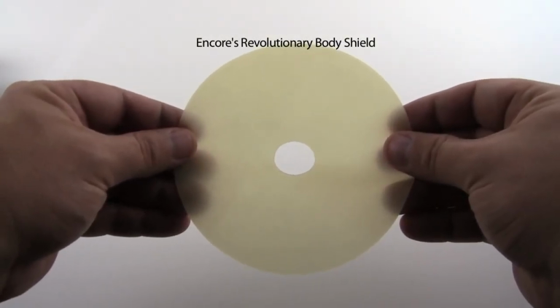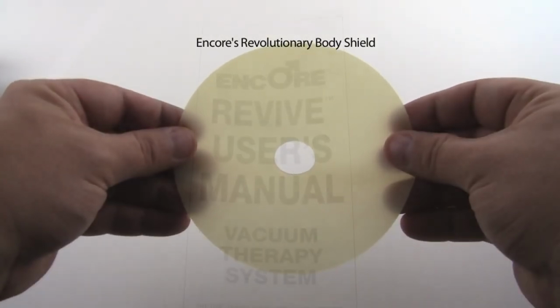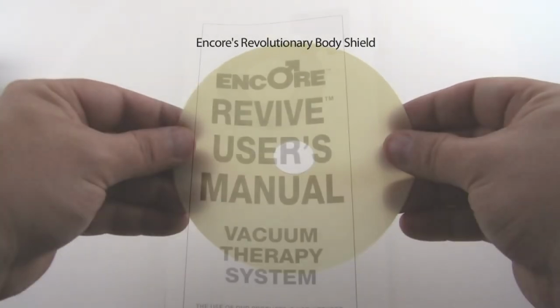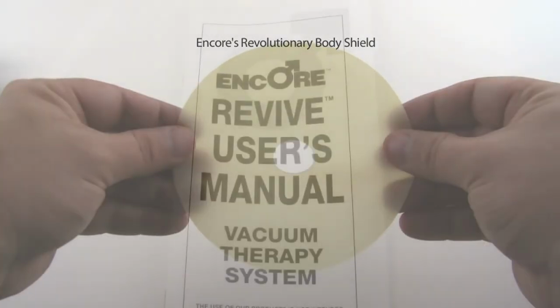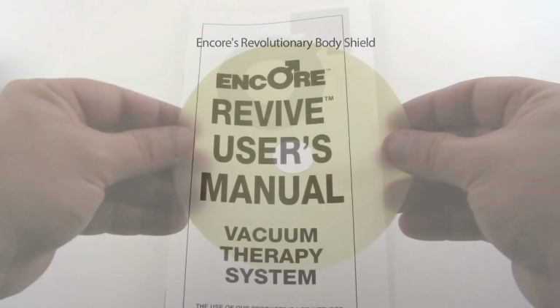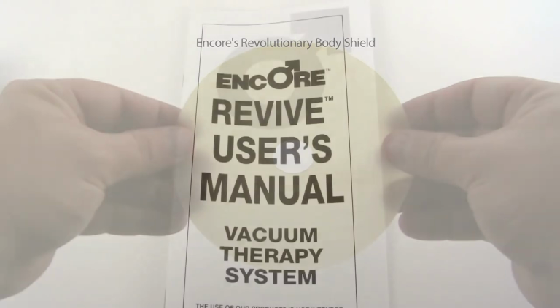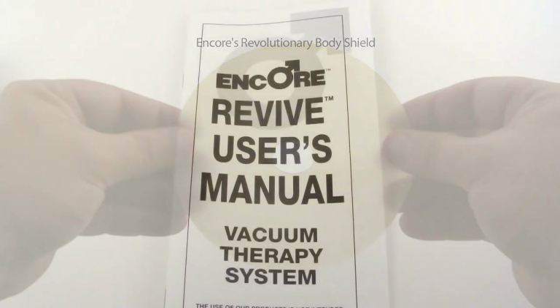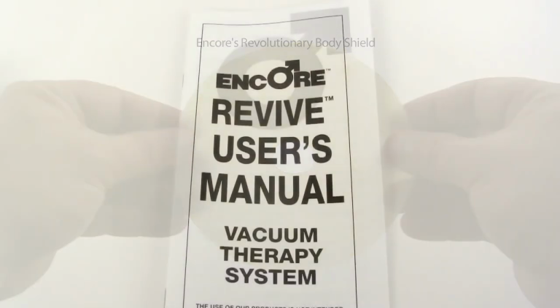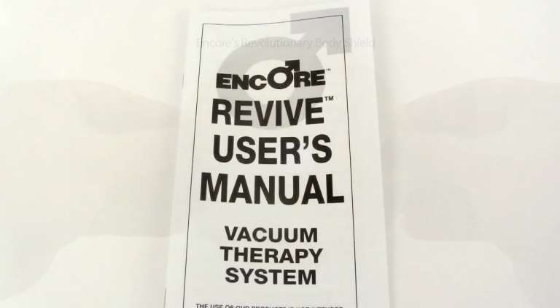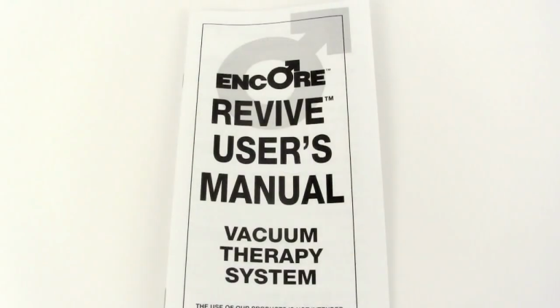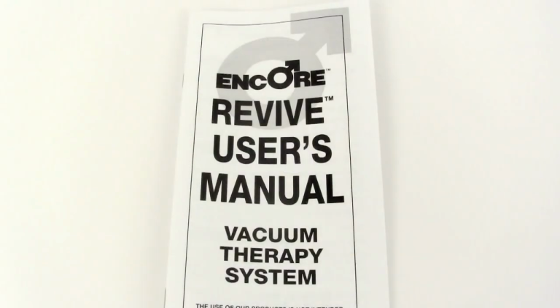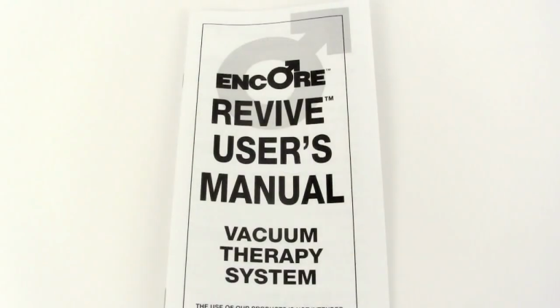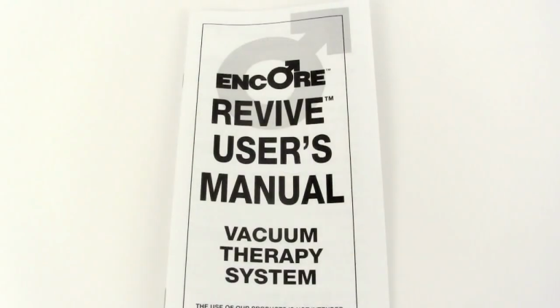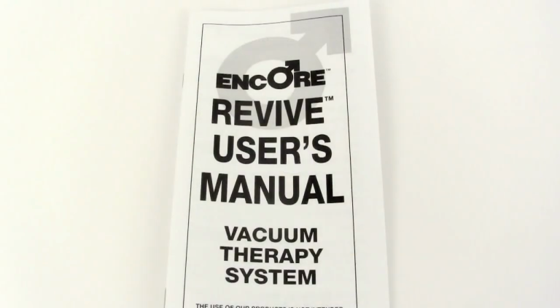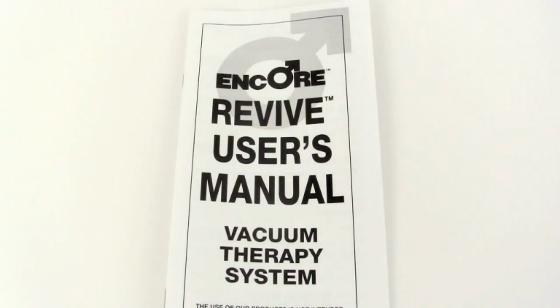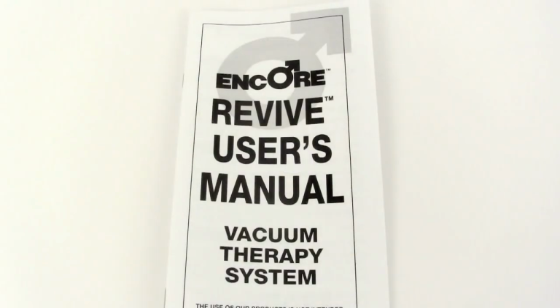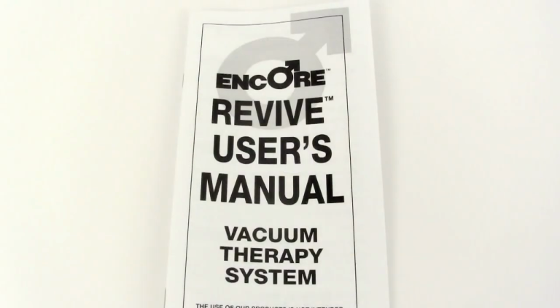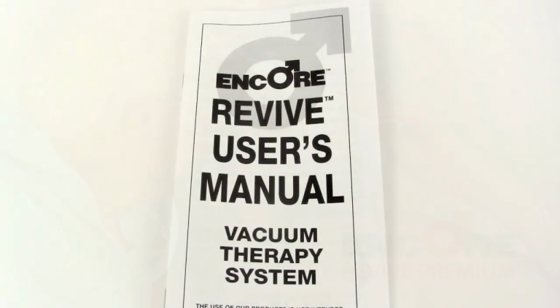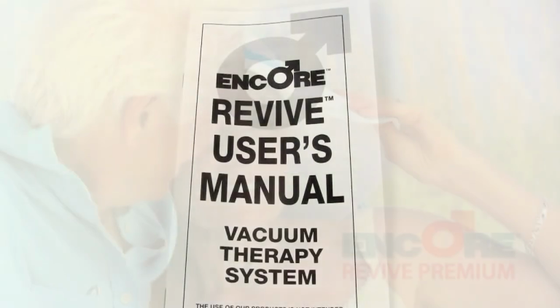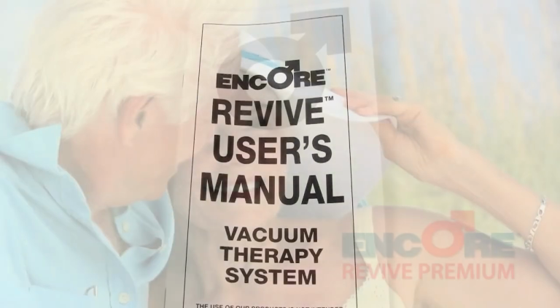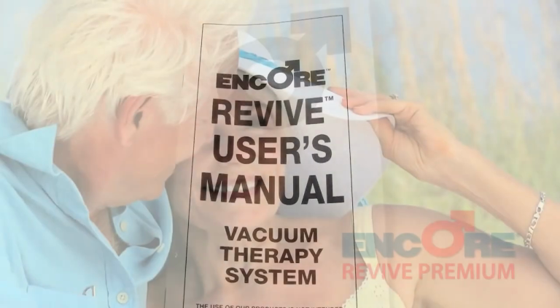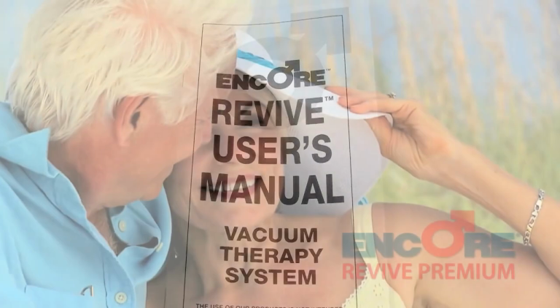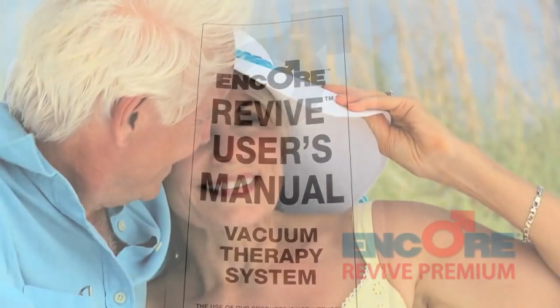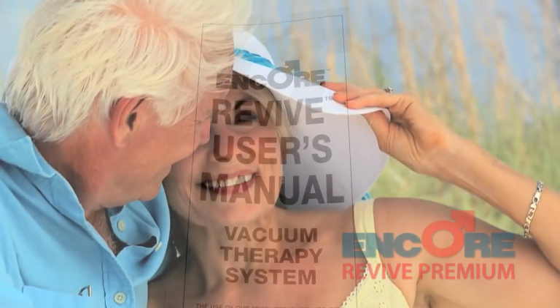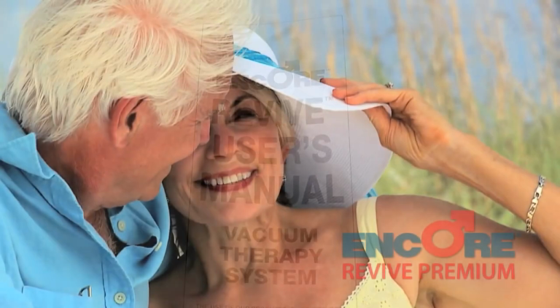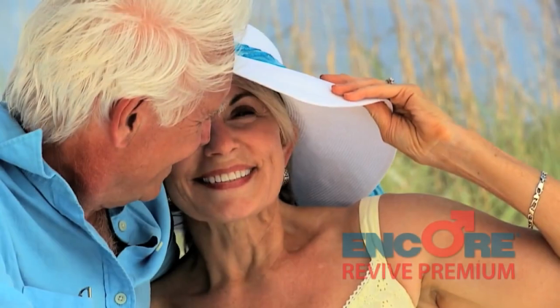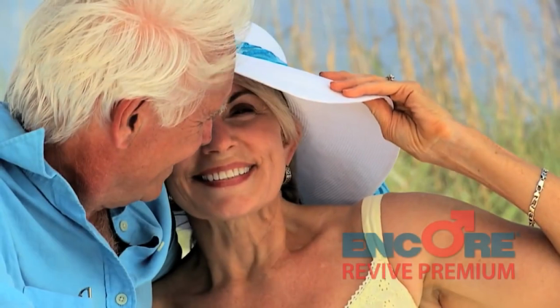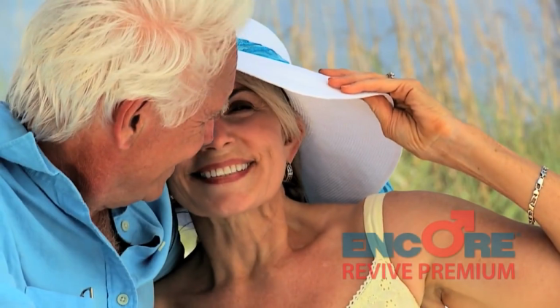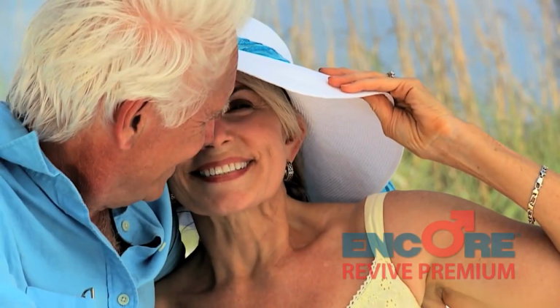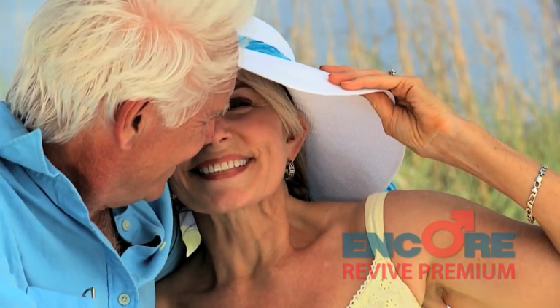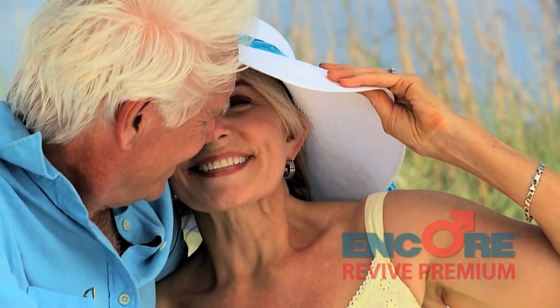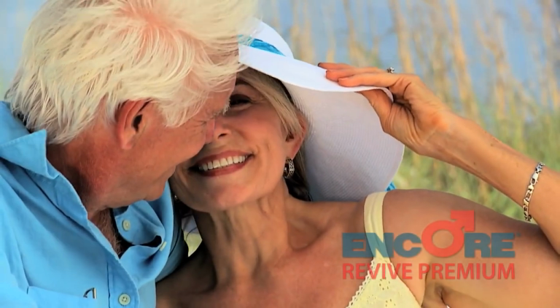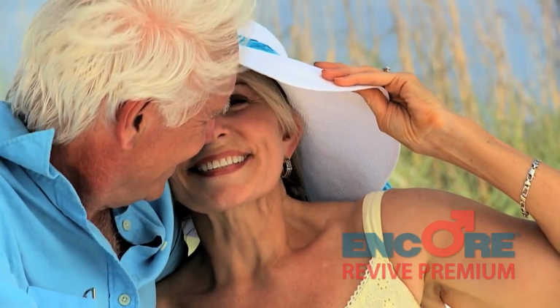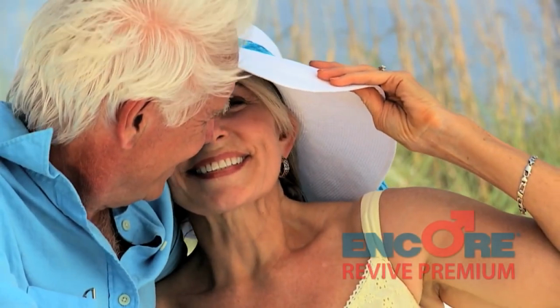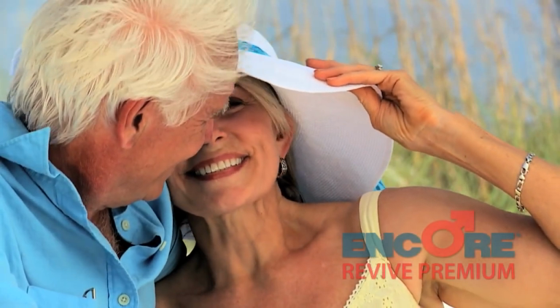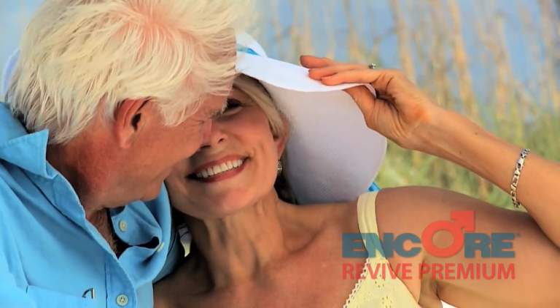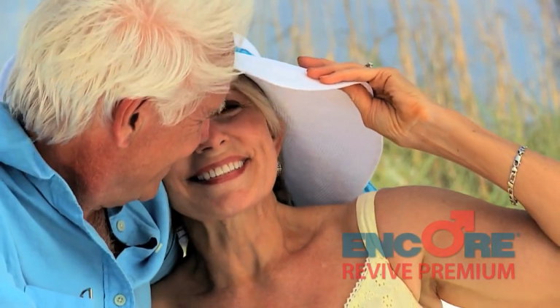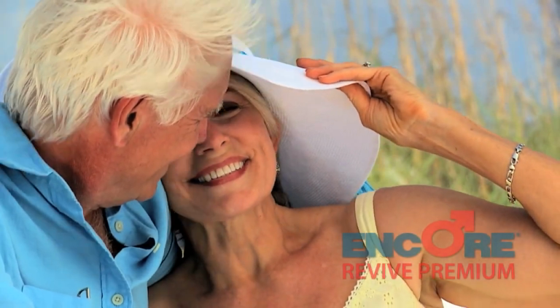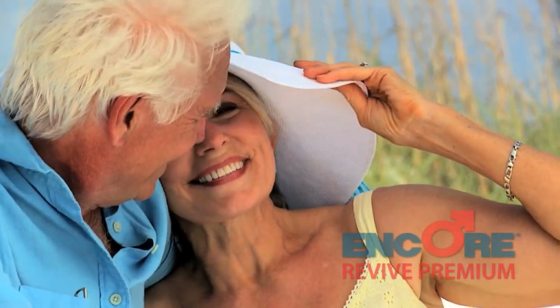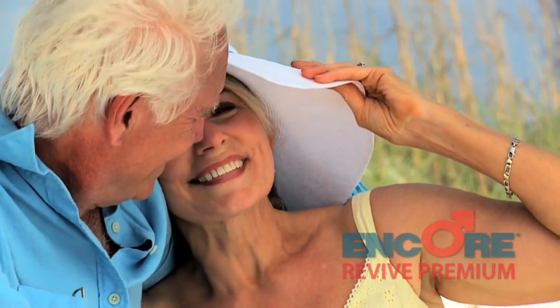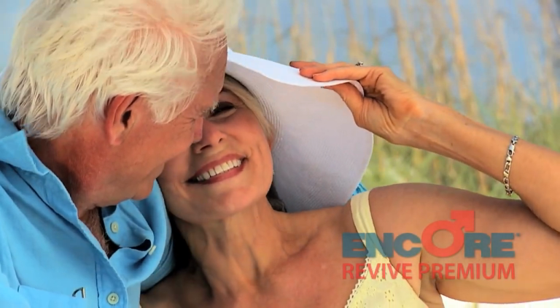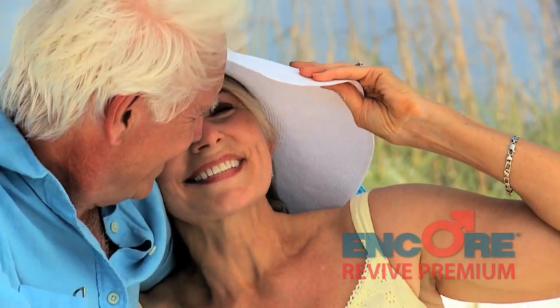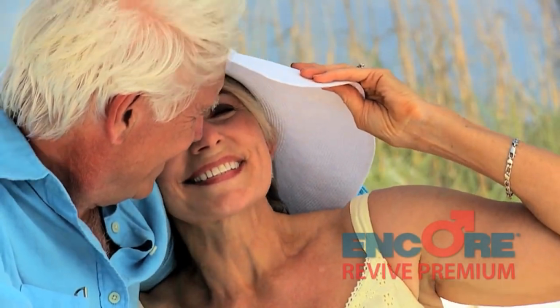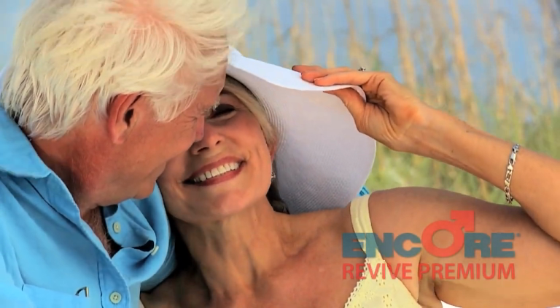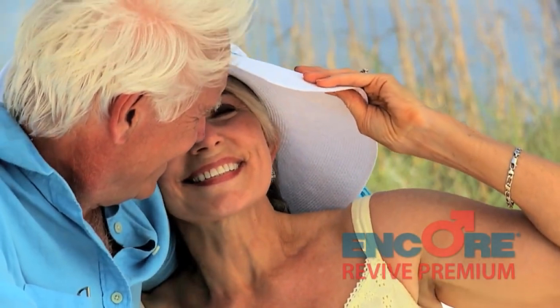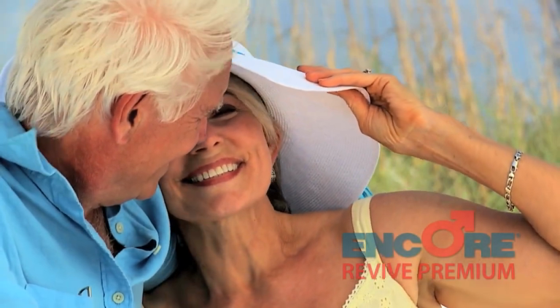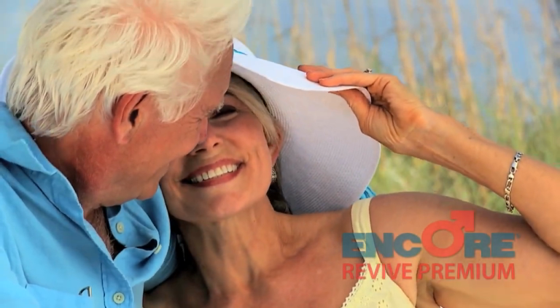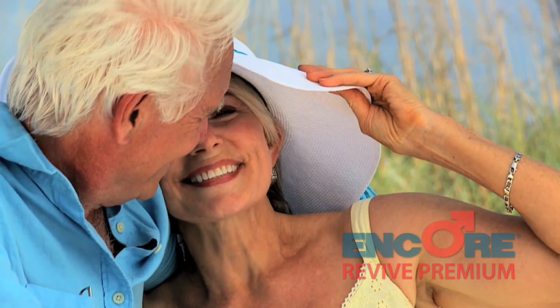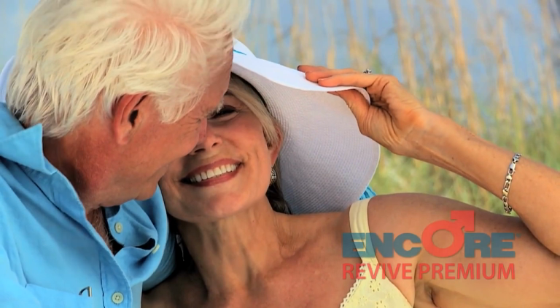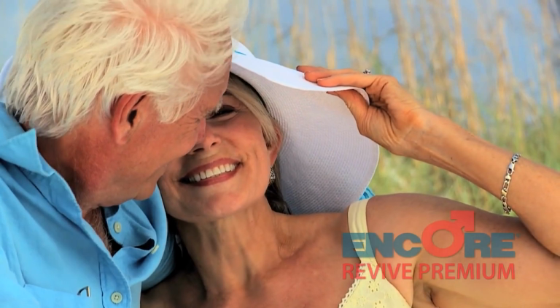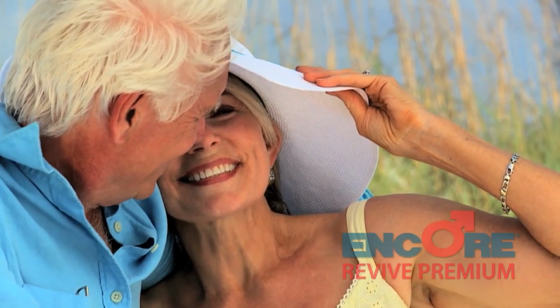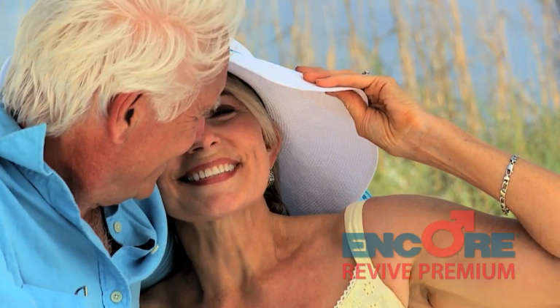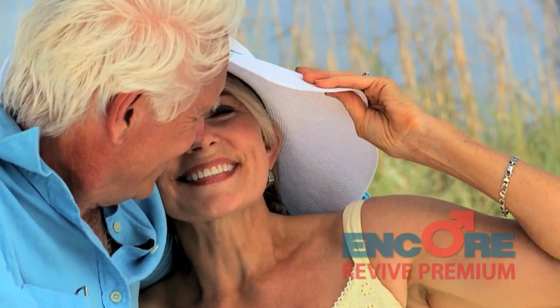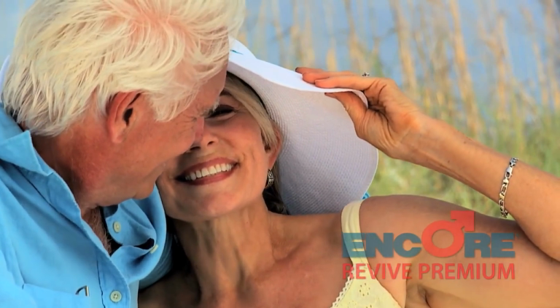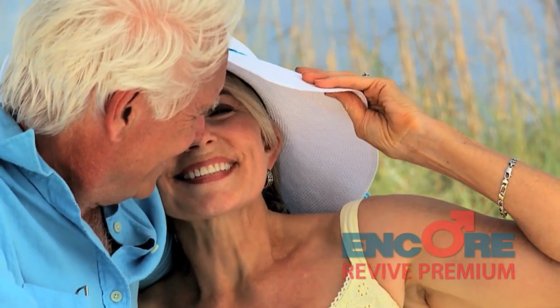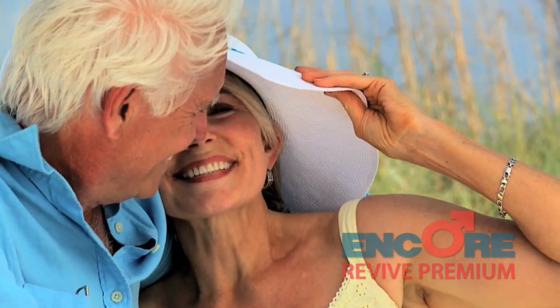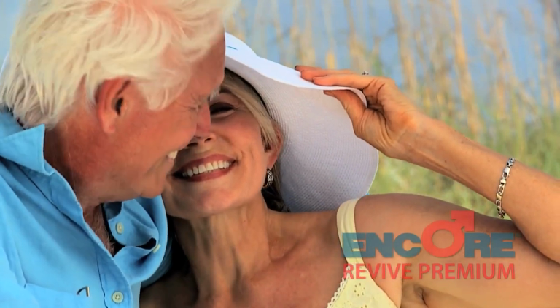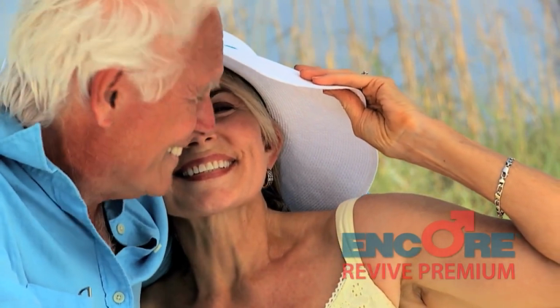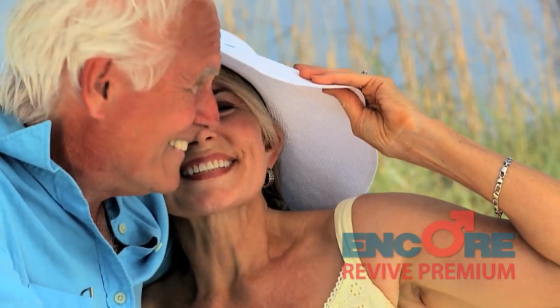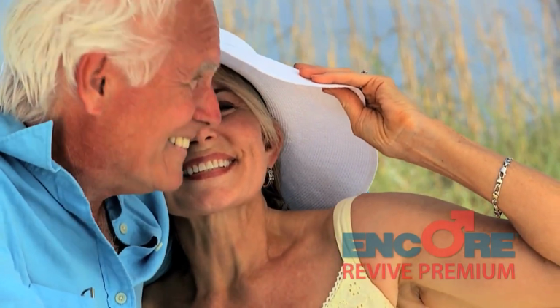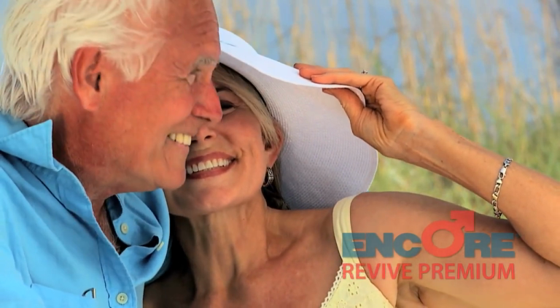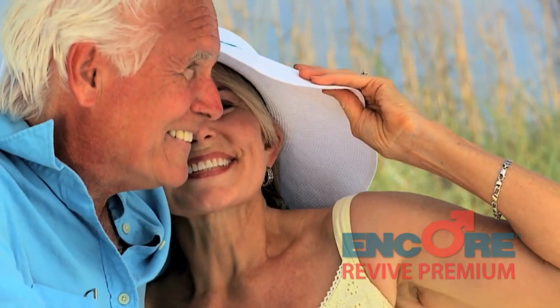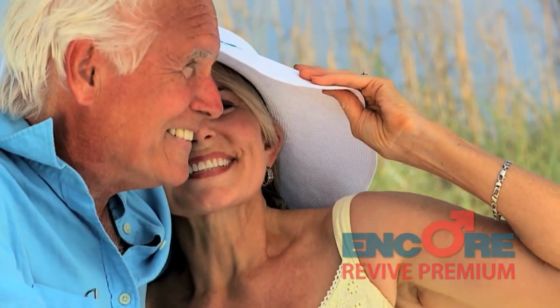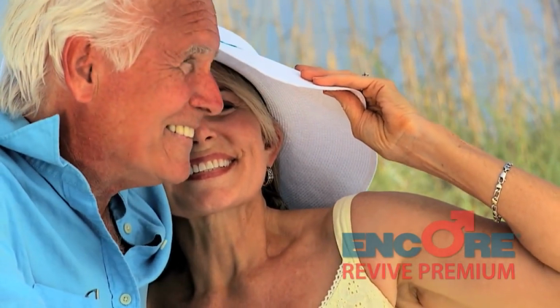And one user's manual. Discover Encore's VTUE Battery Operated Kit and start living life again.